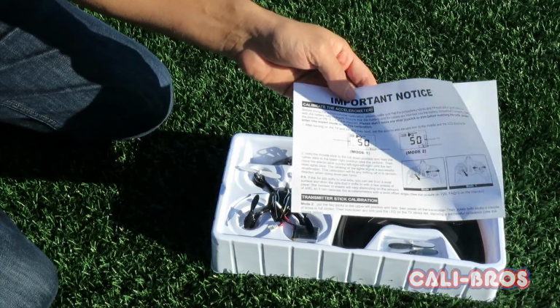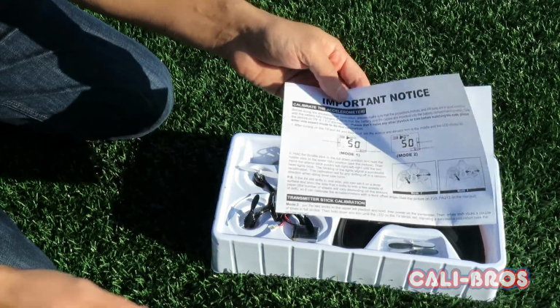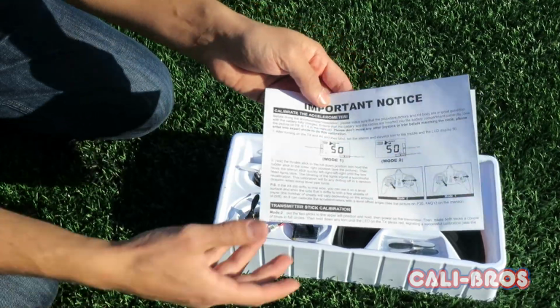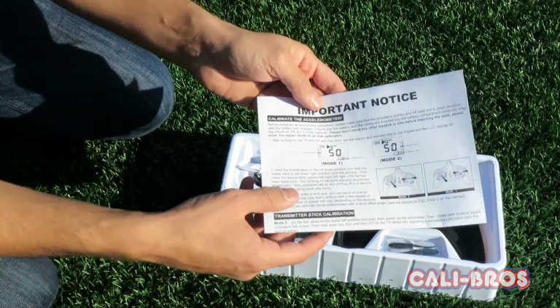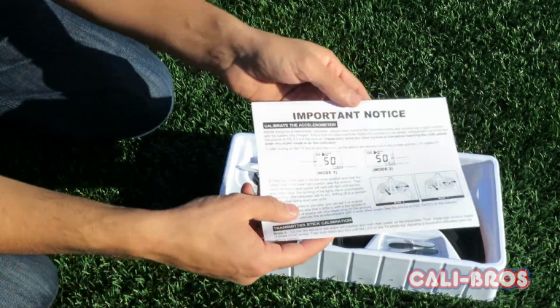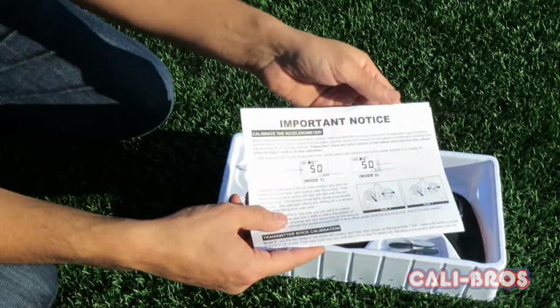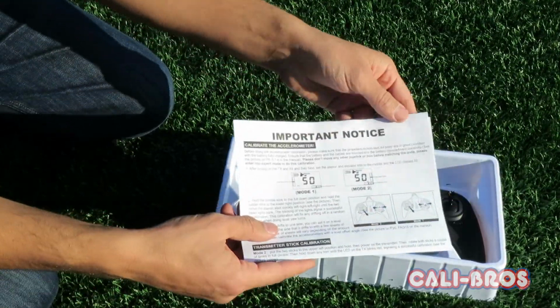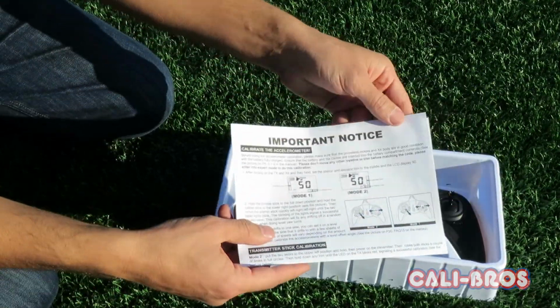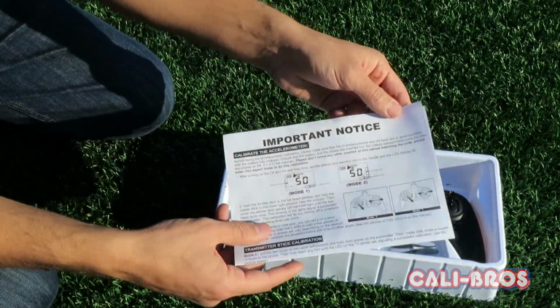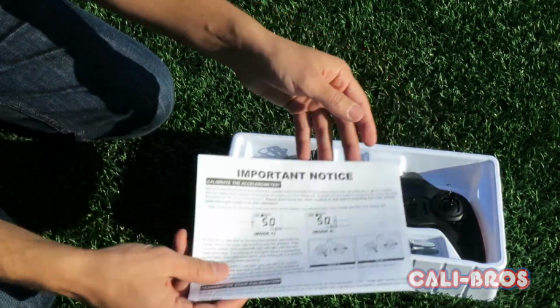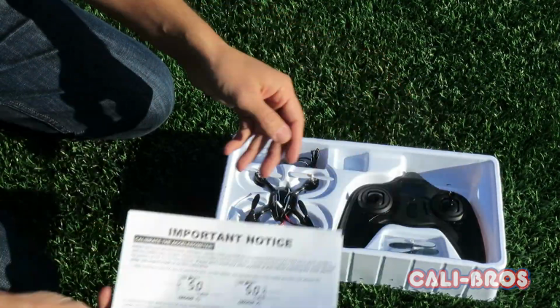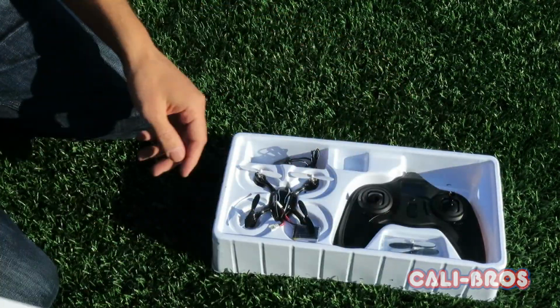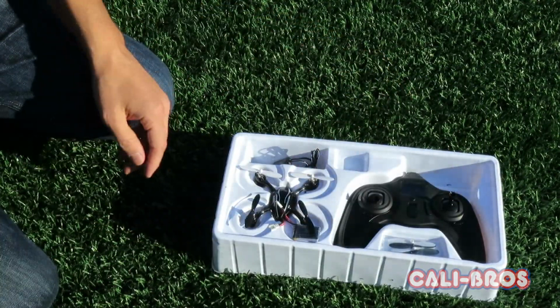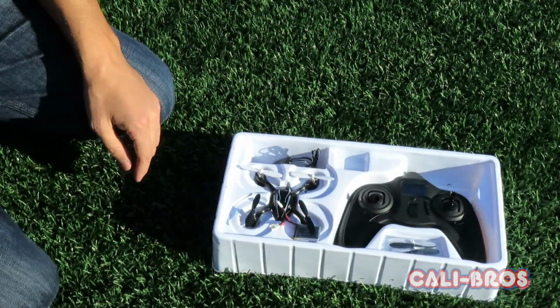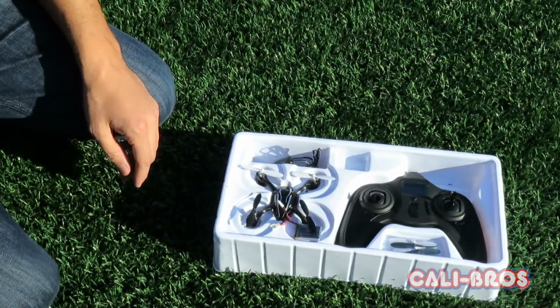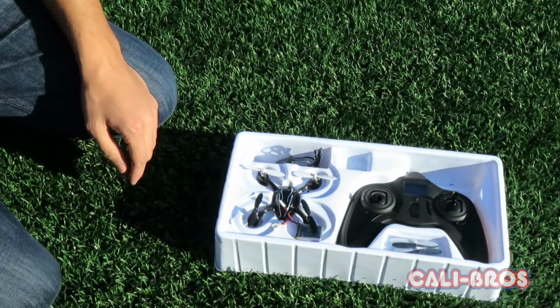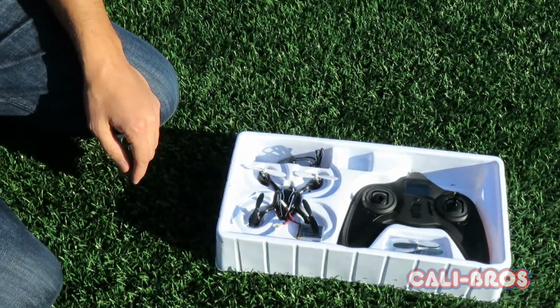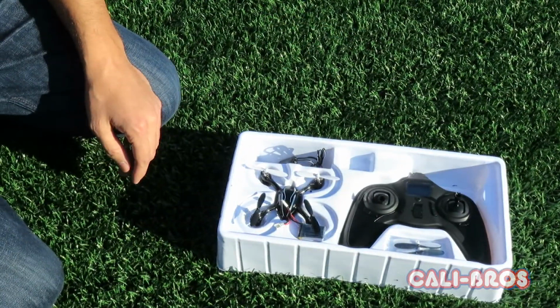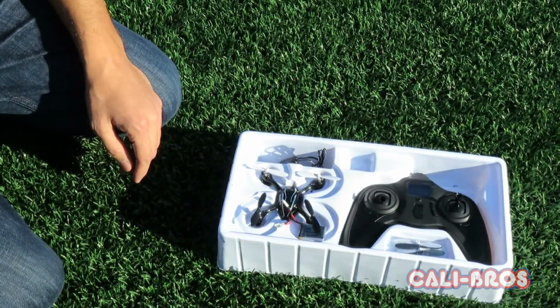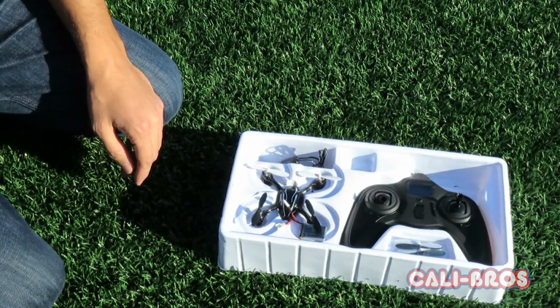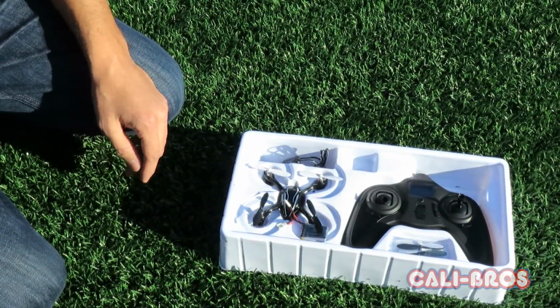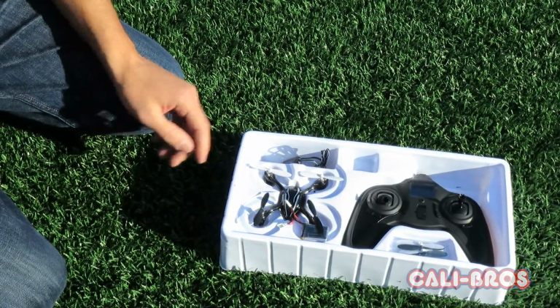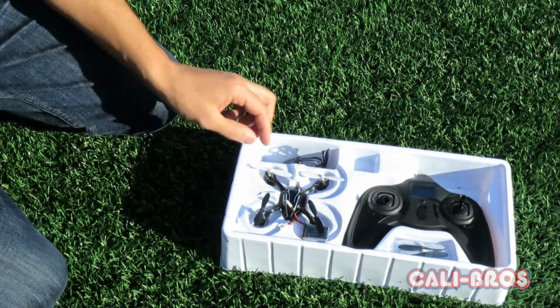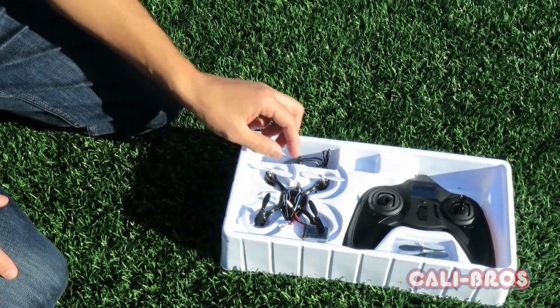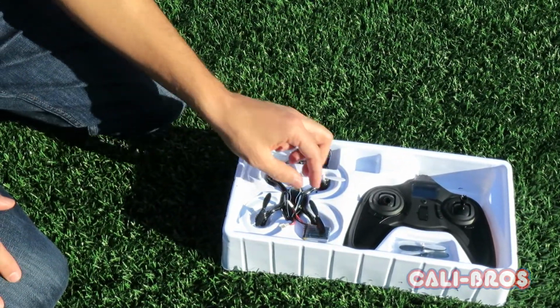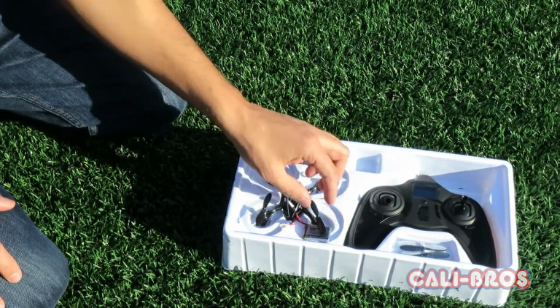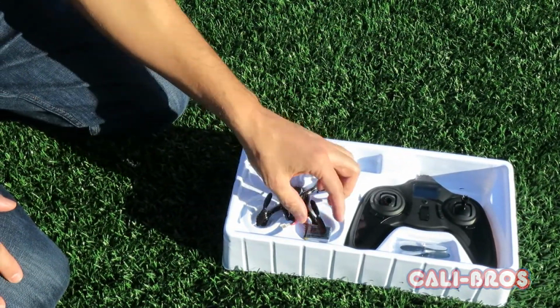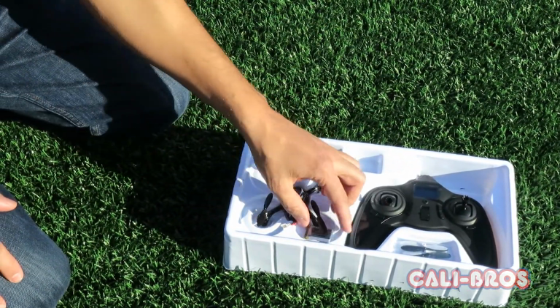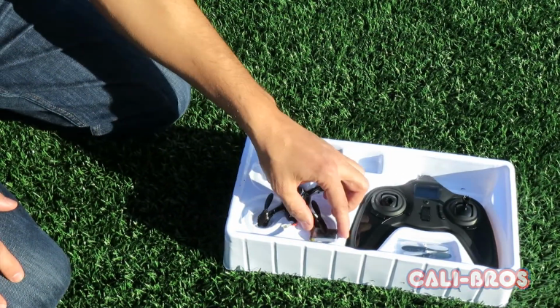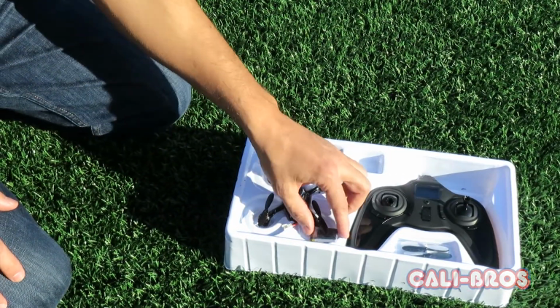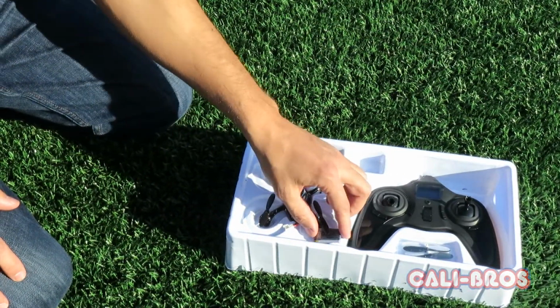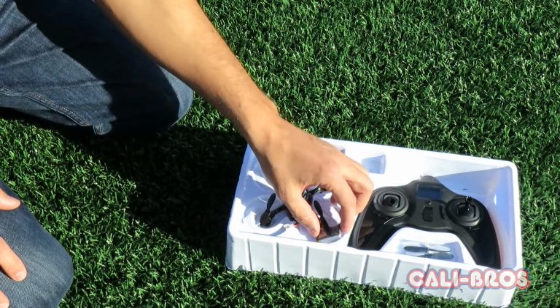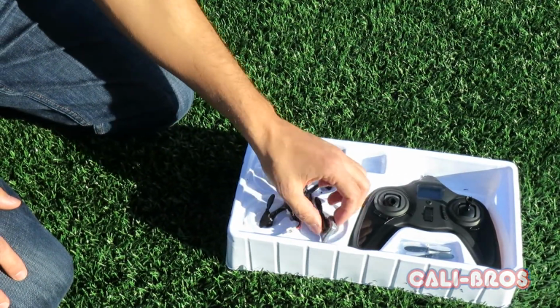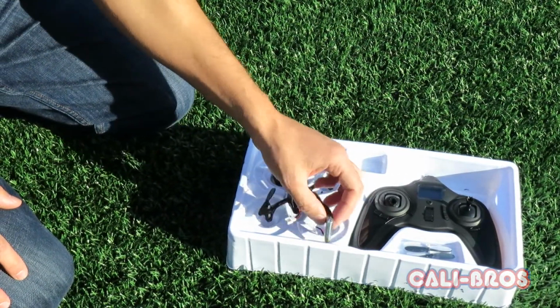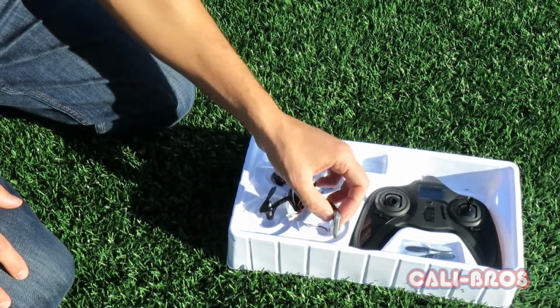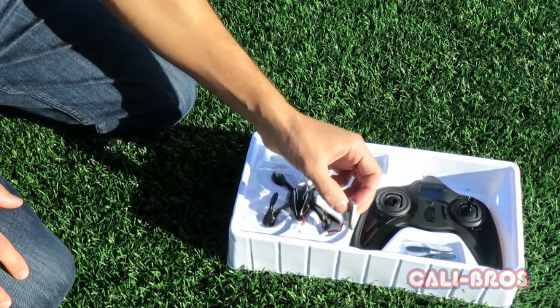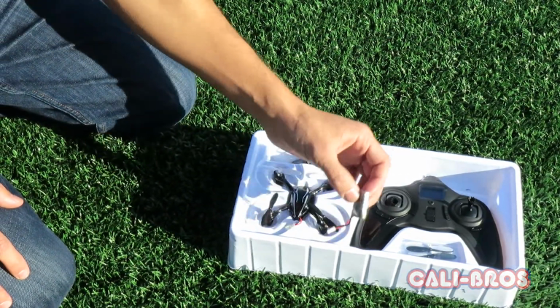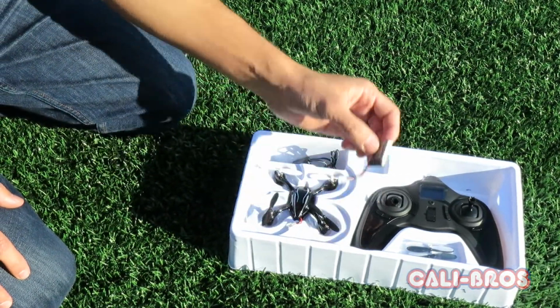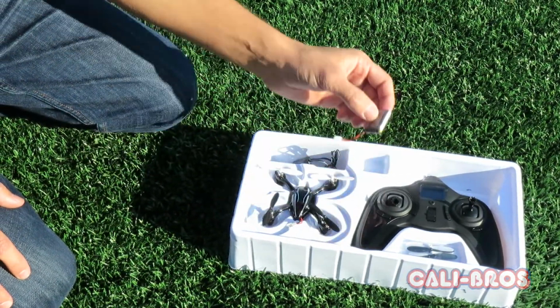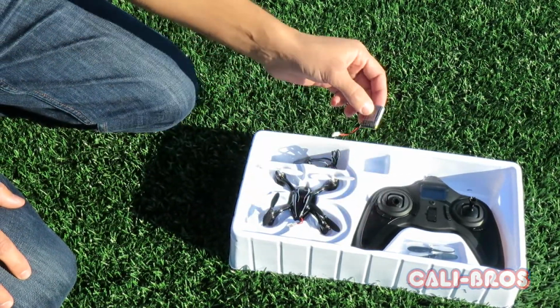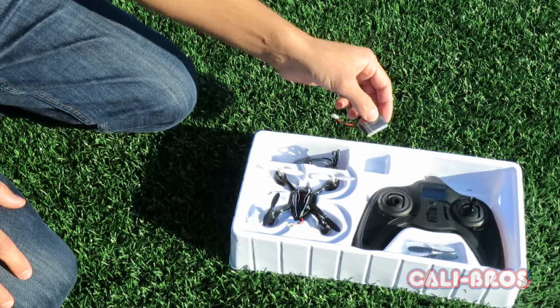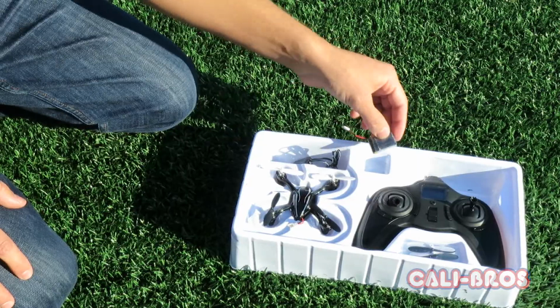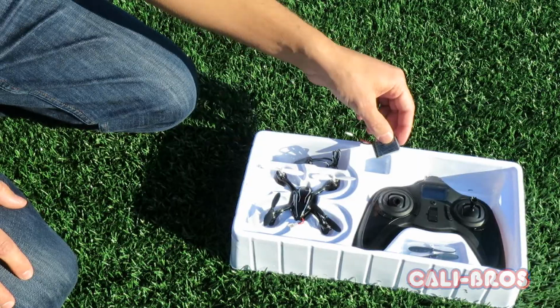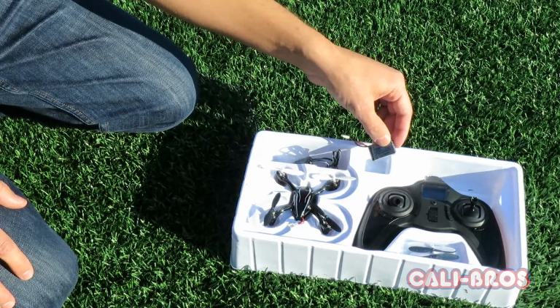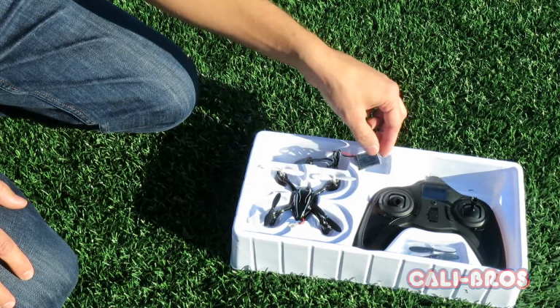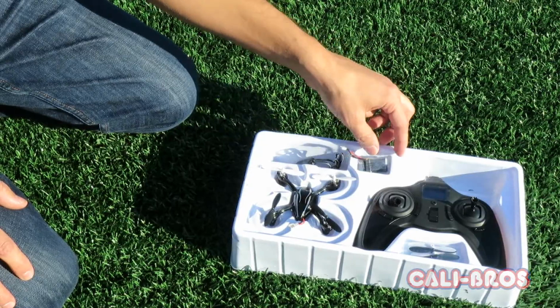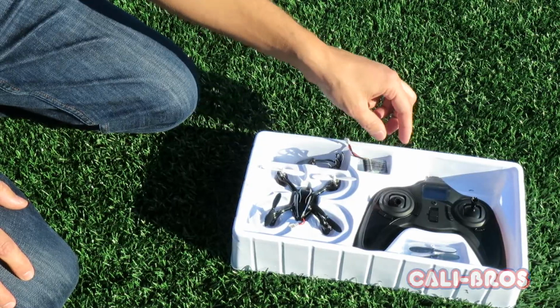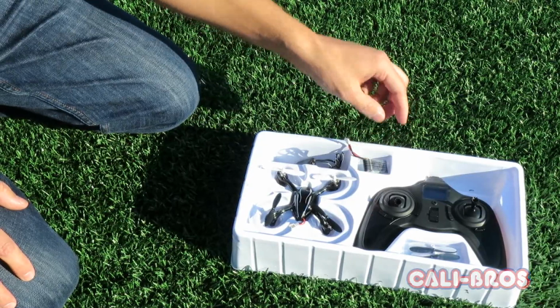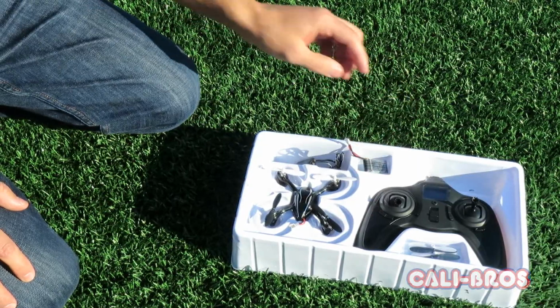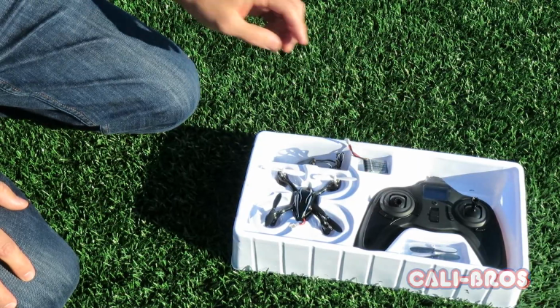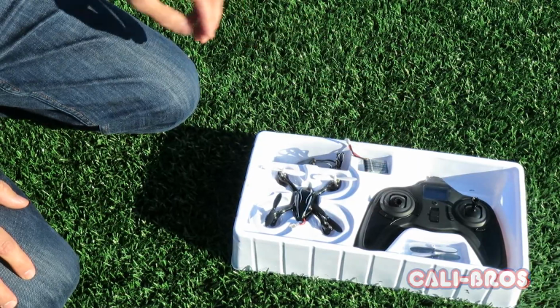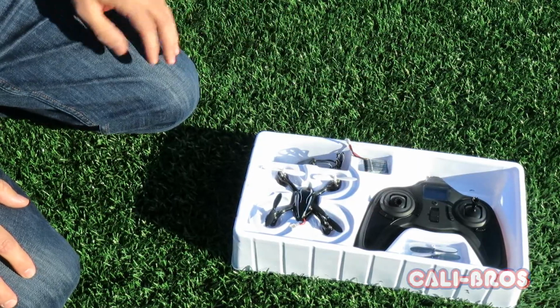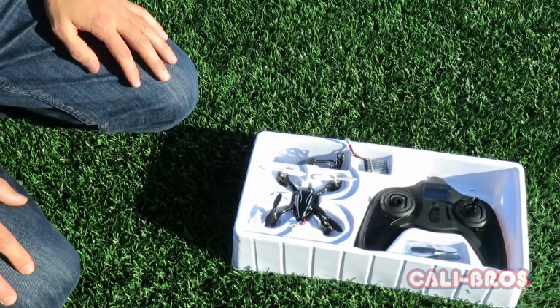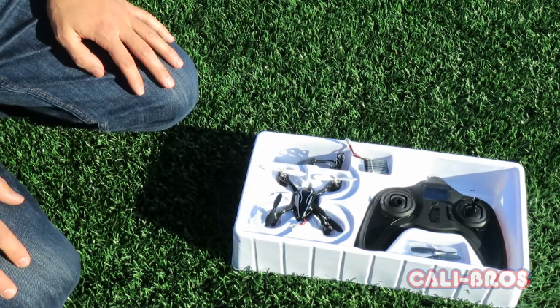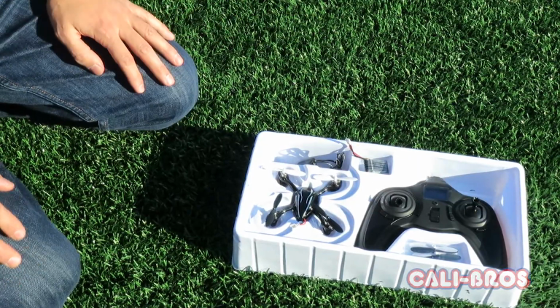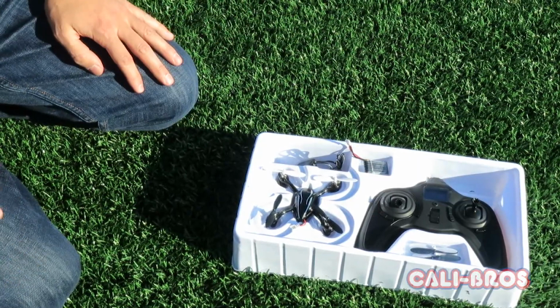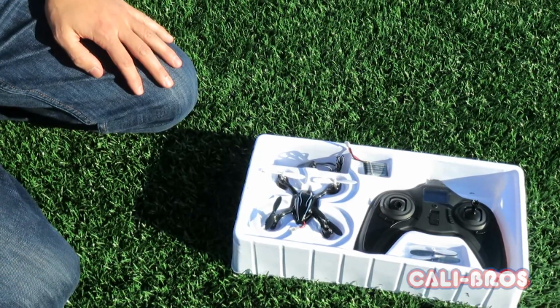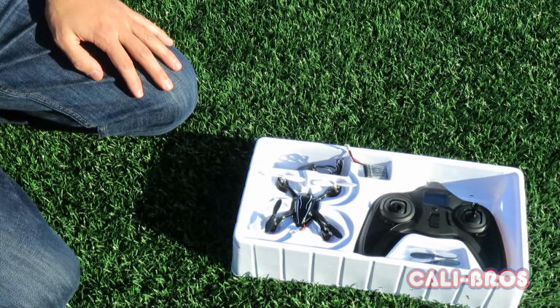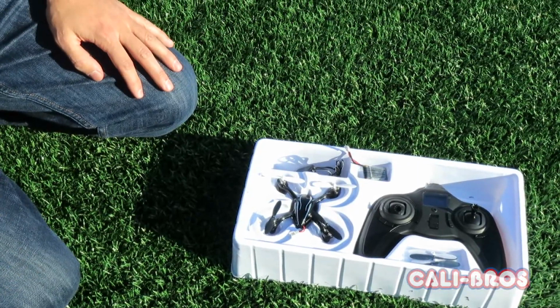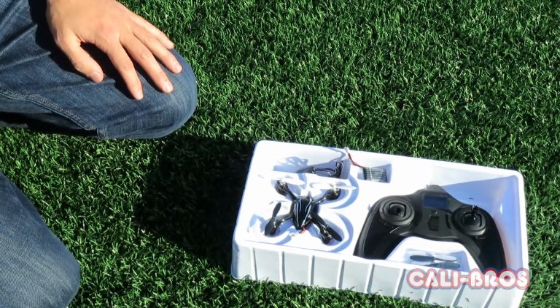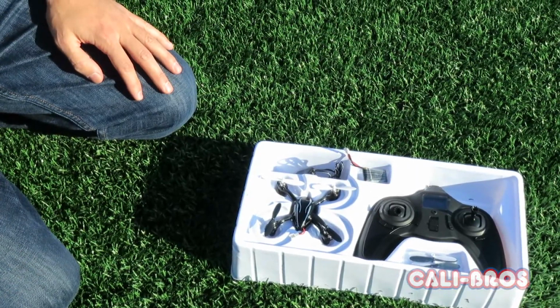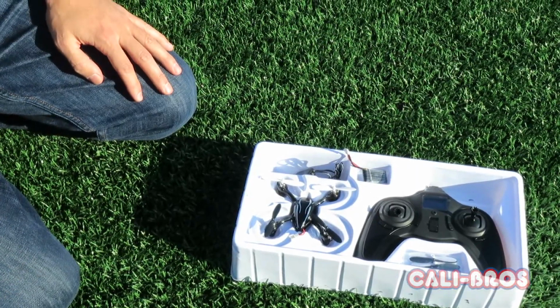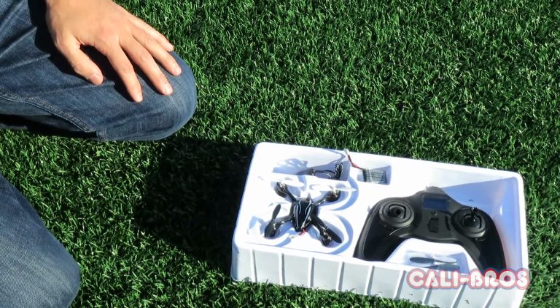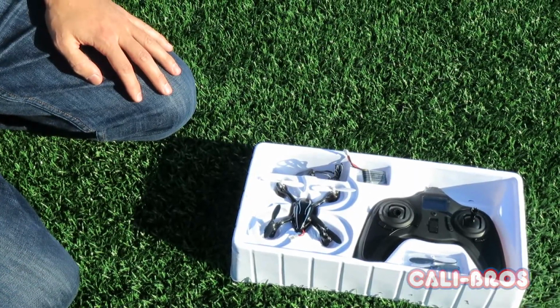What we found with the new models is you don't even need to calibrate them — they're ready to go right out of the box.